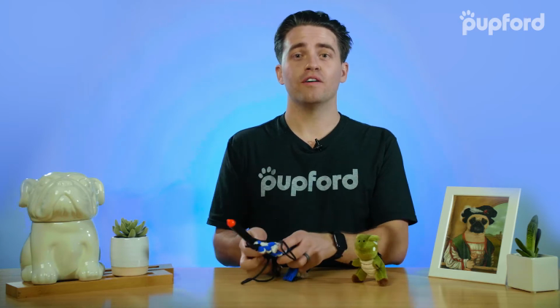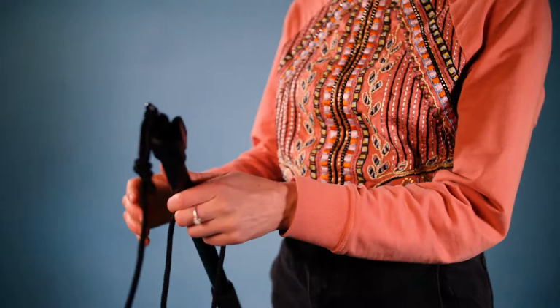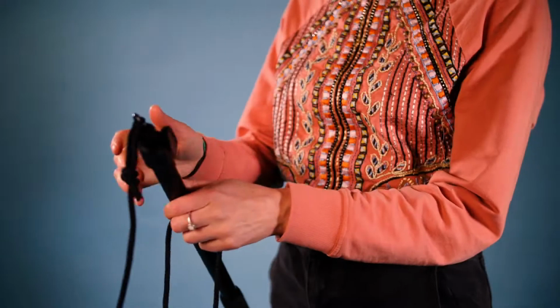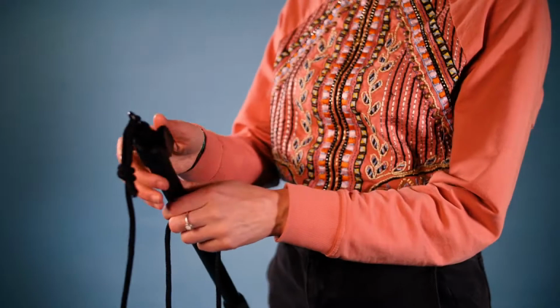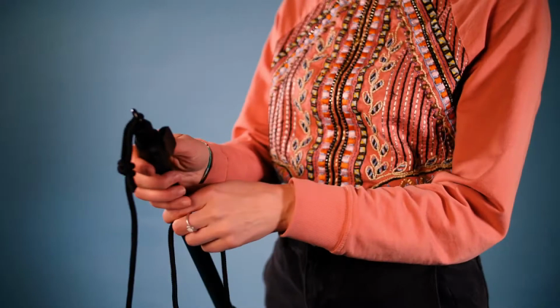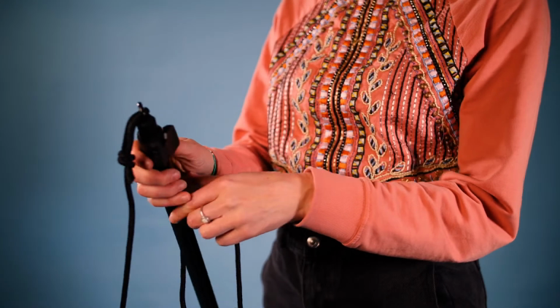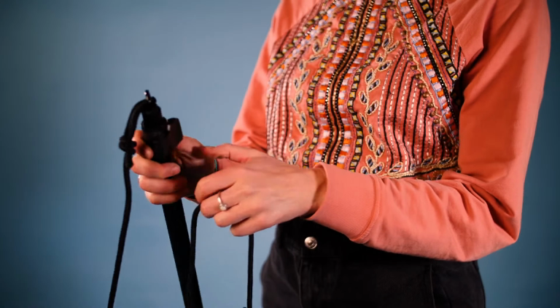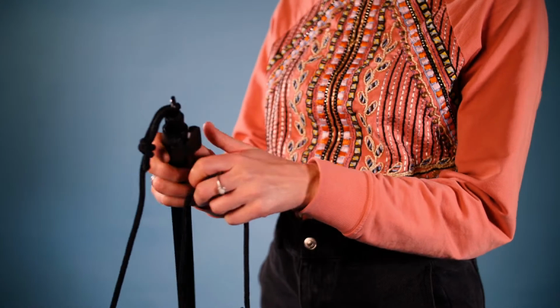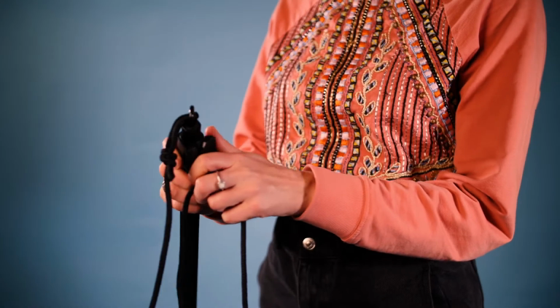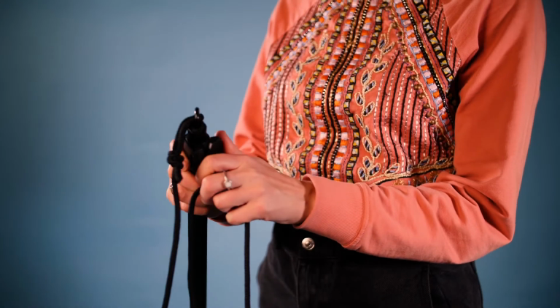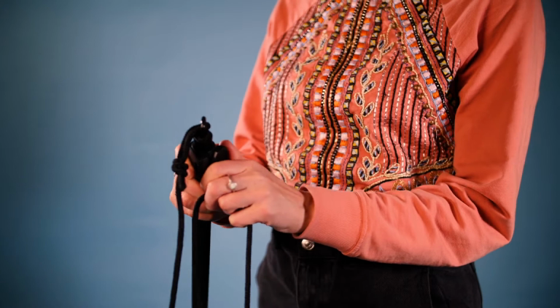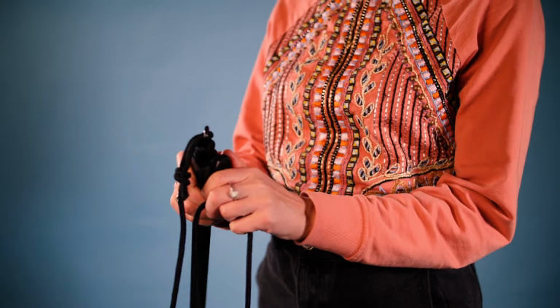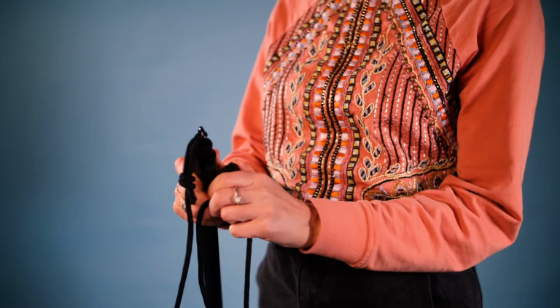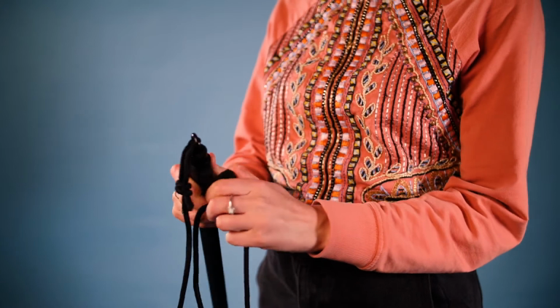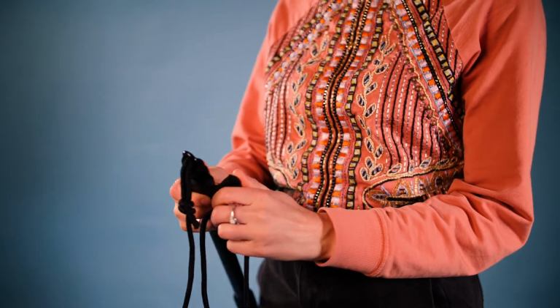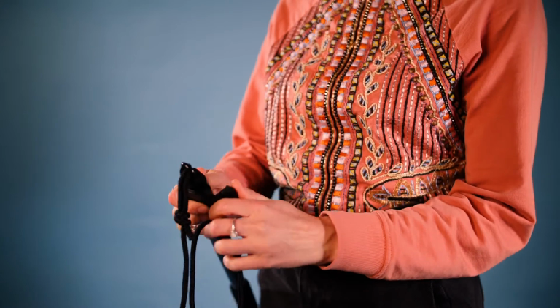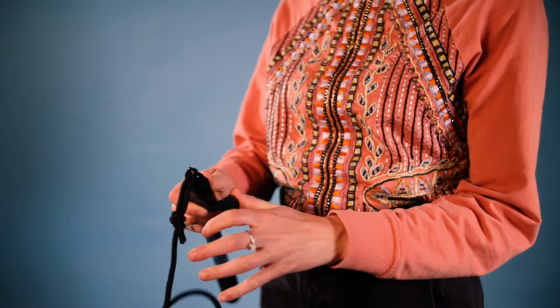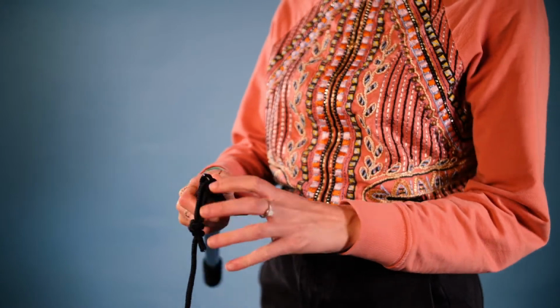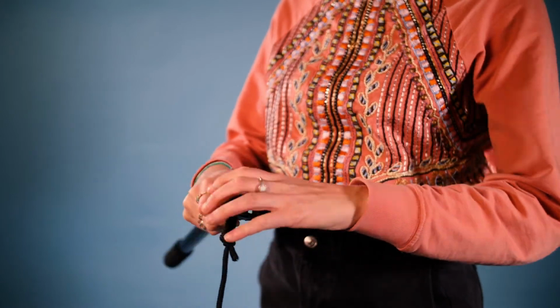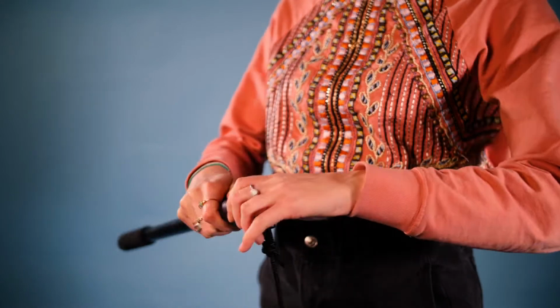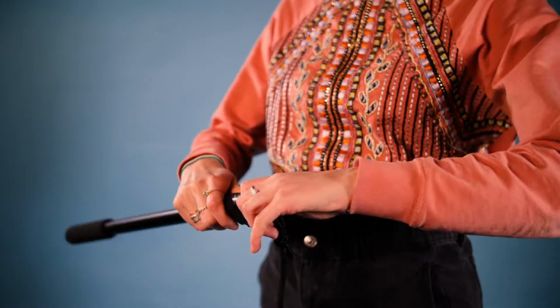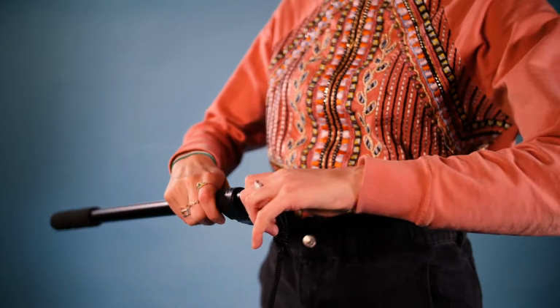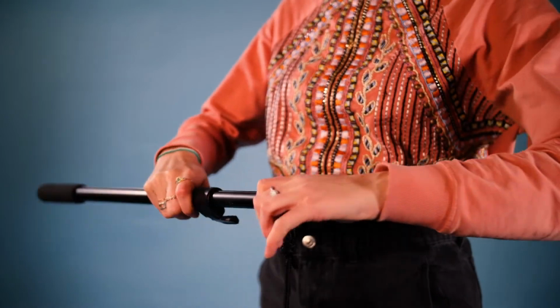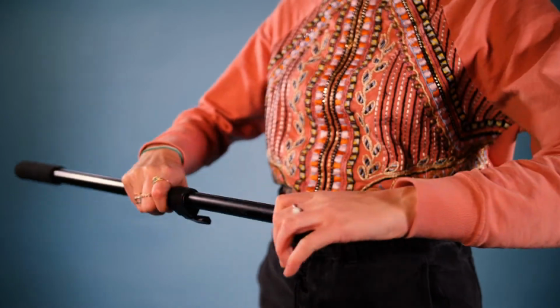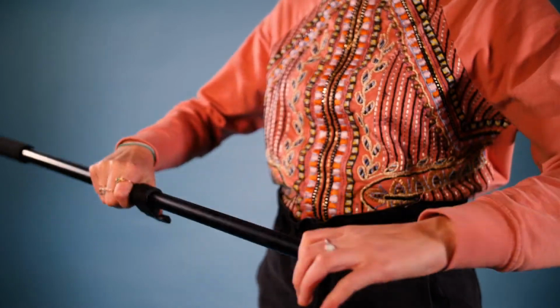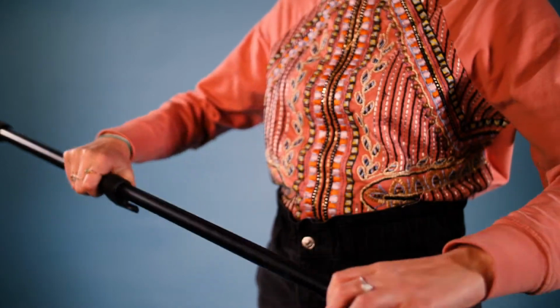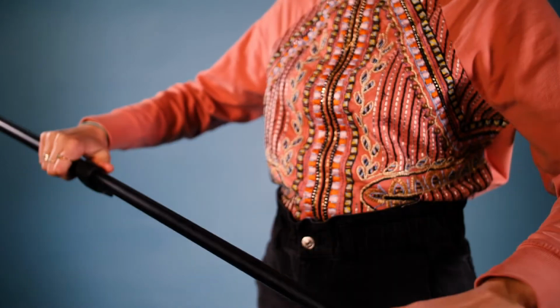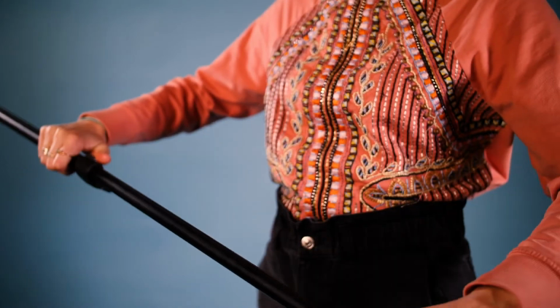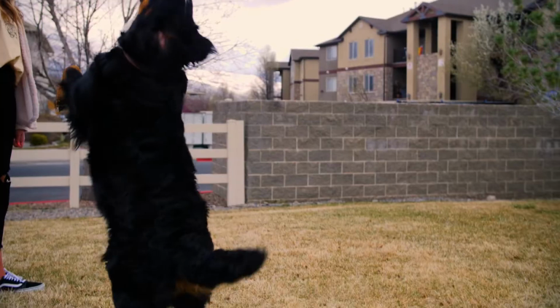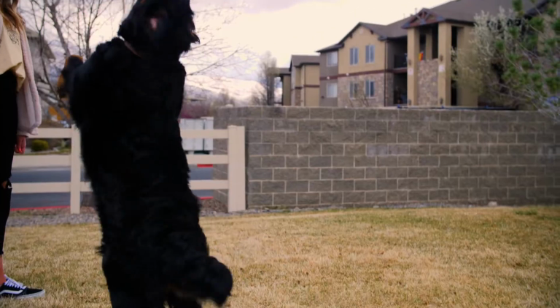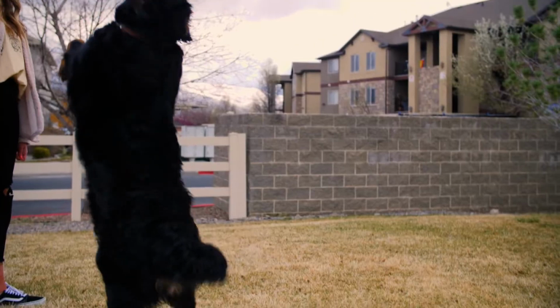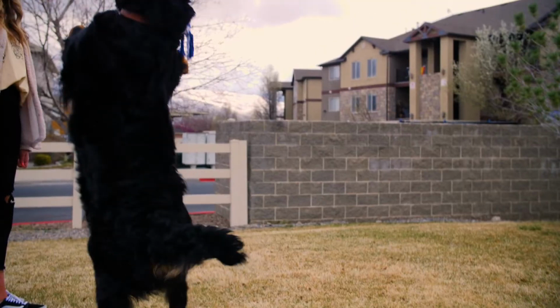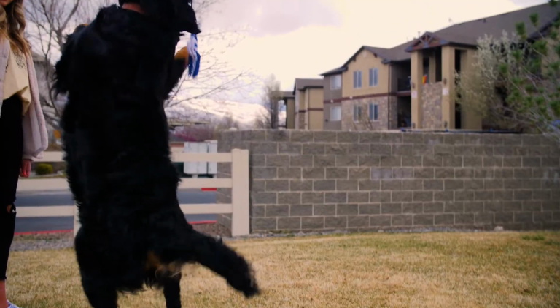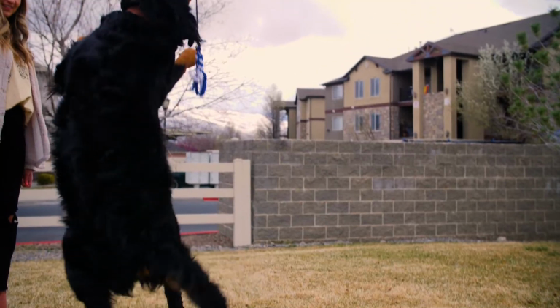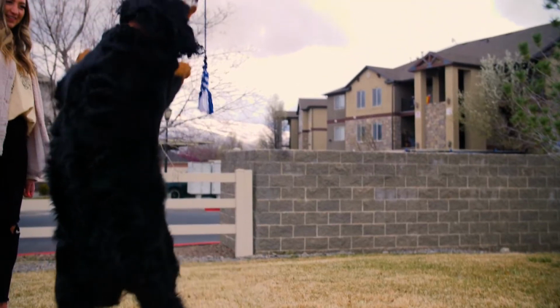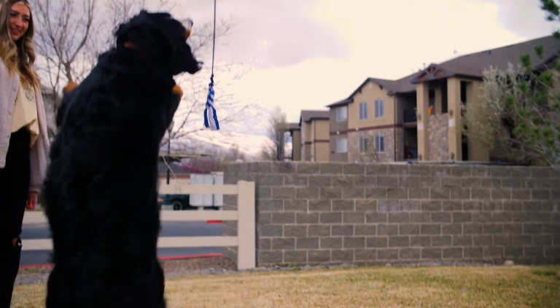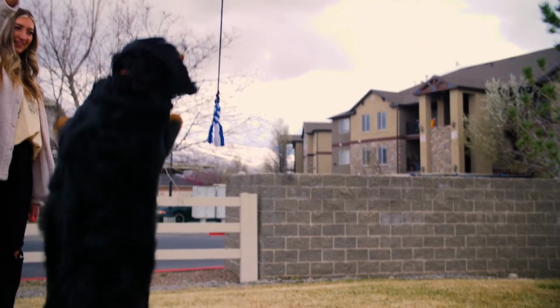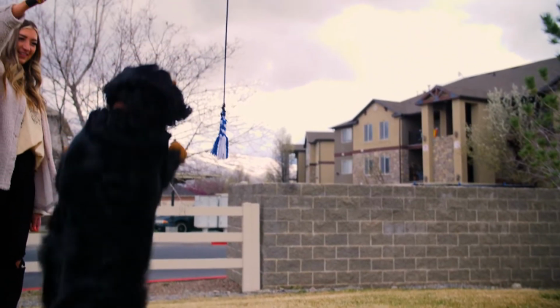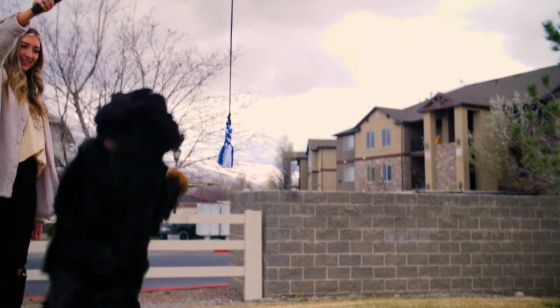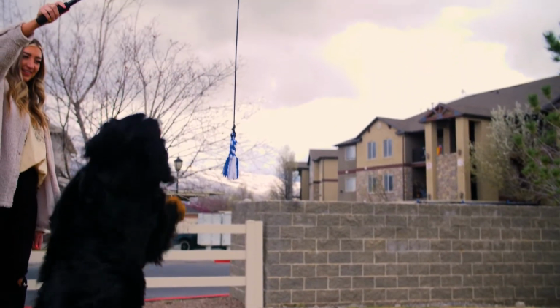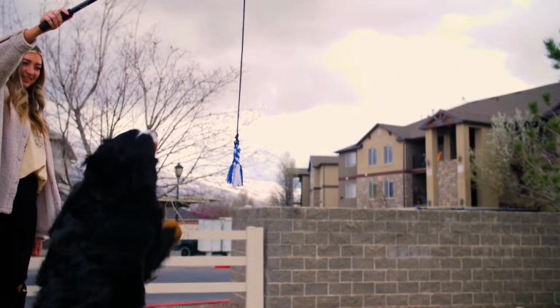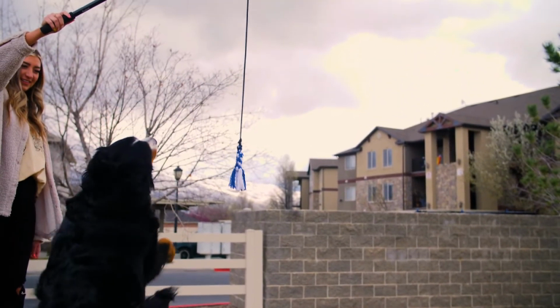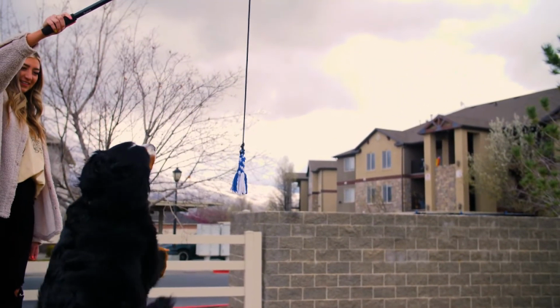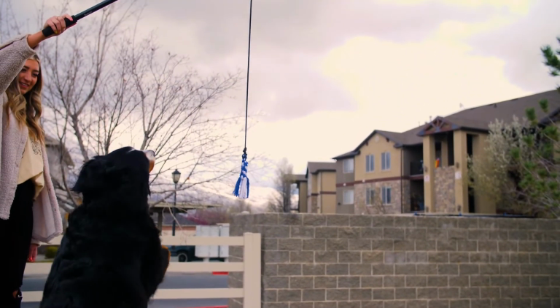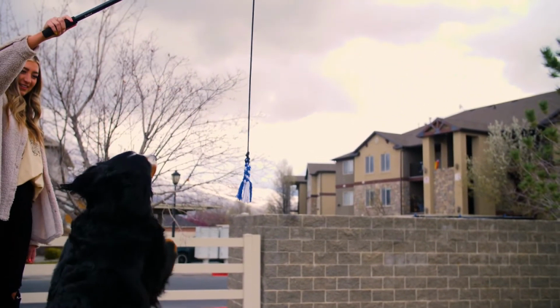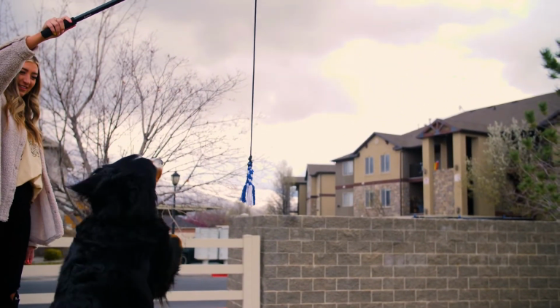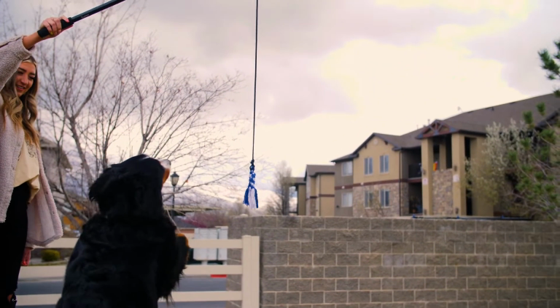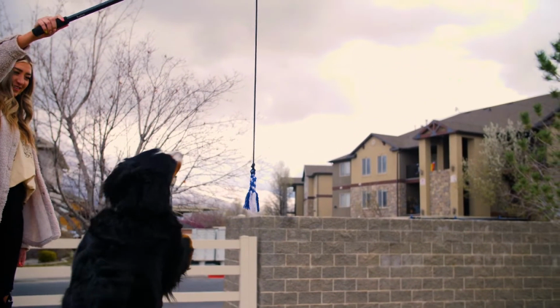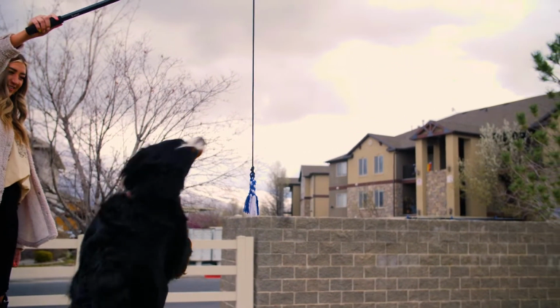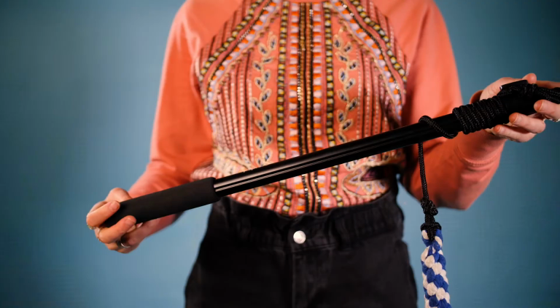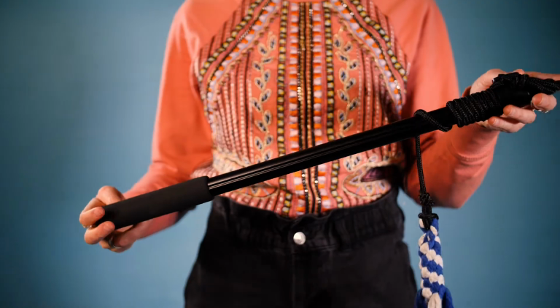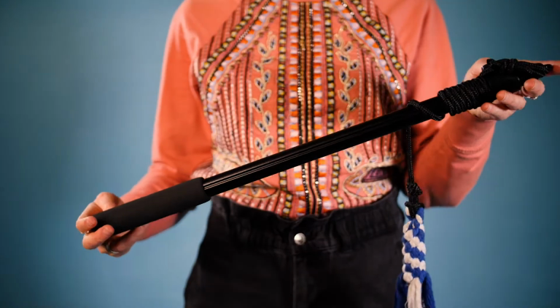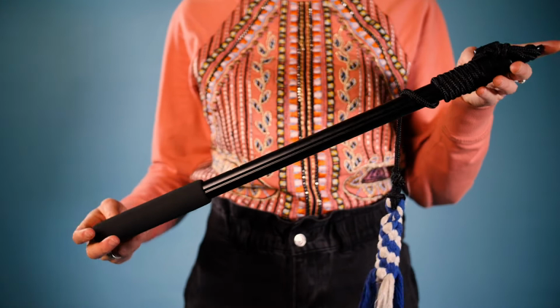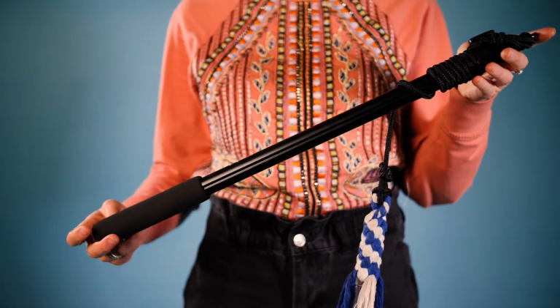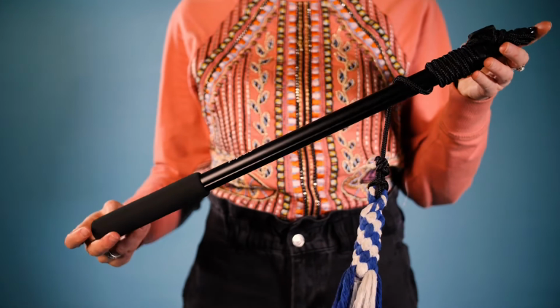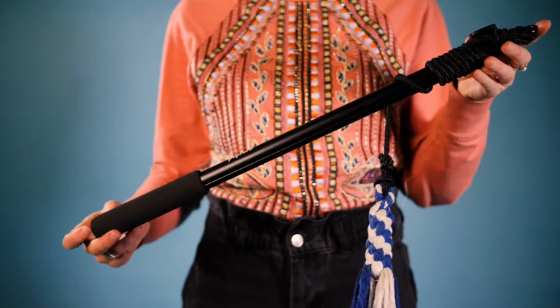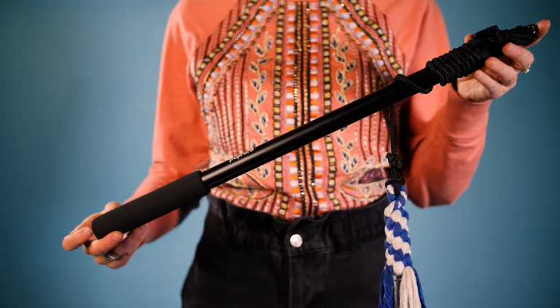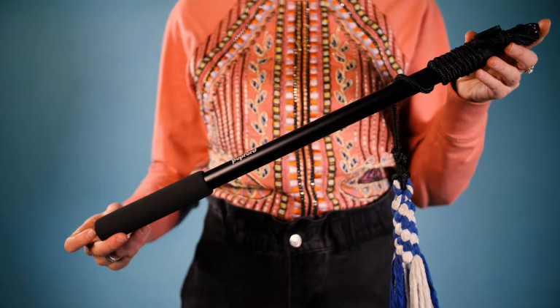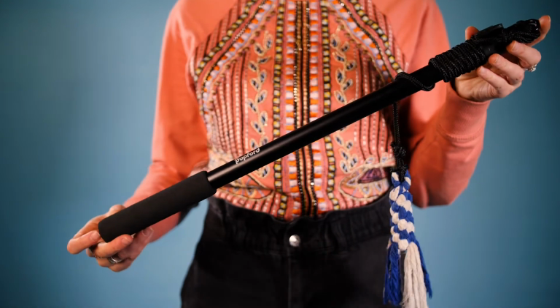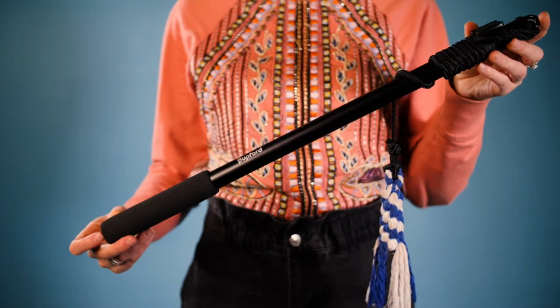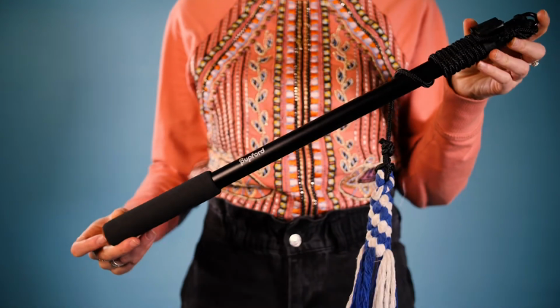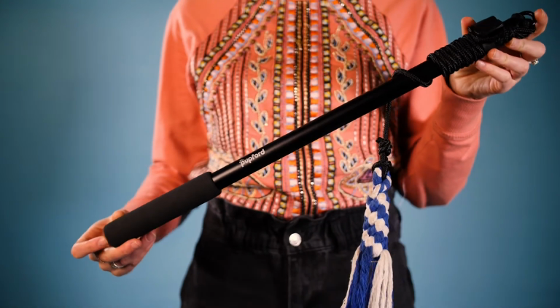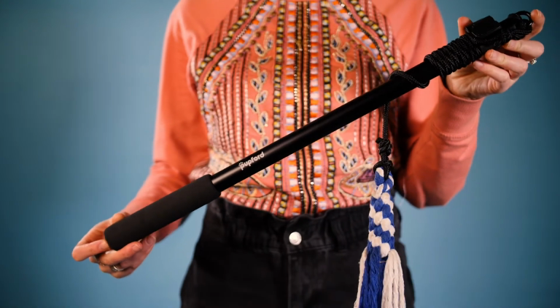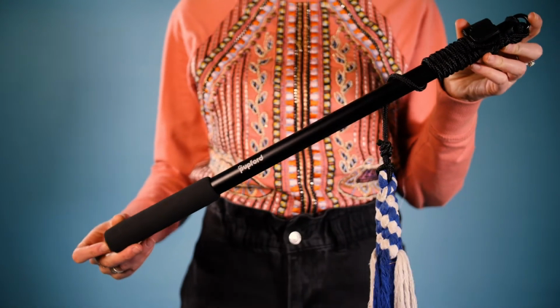Flirt poles are a simple tool that has a collapsible pole, a string to provide distance between you and your dog, and a toy on the end of that string.